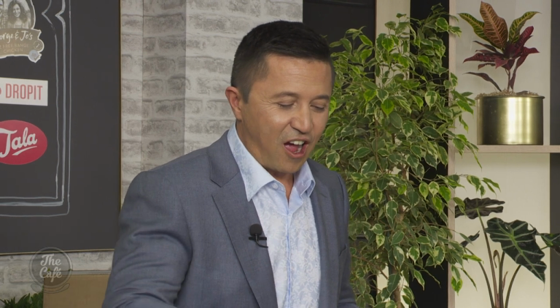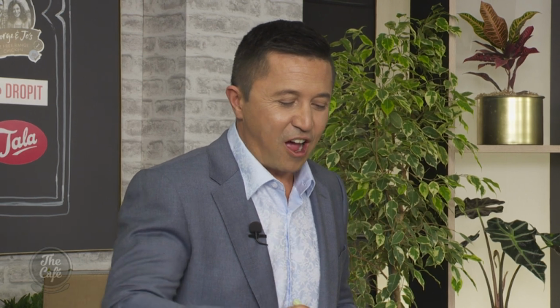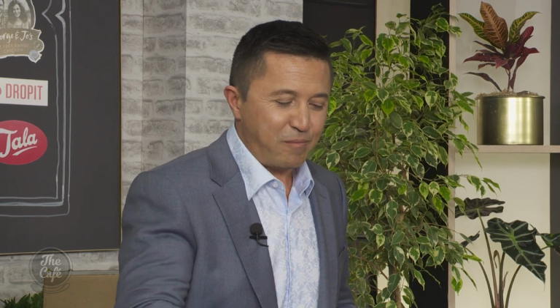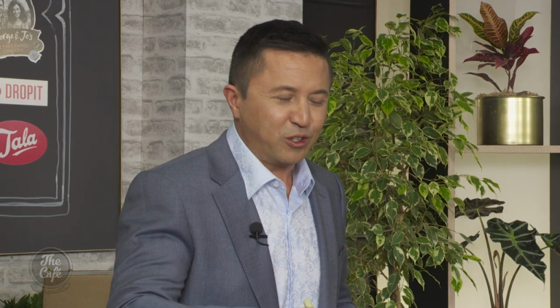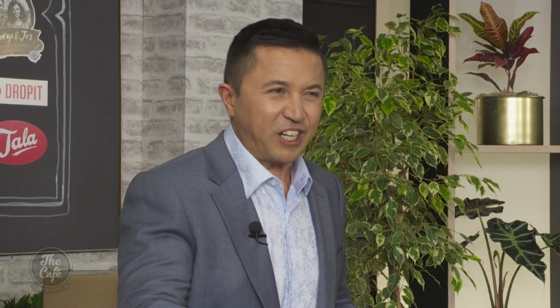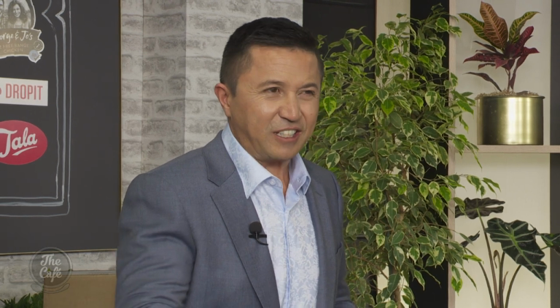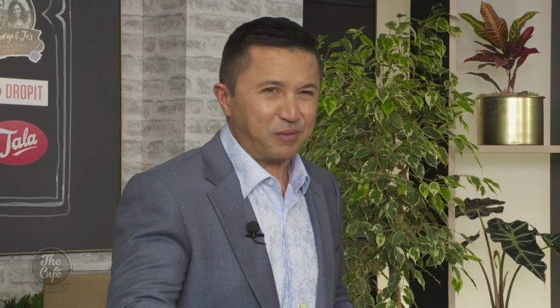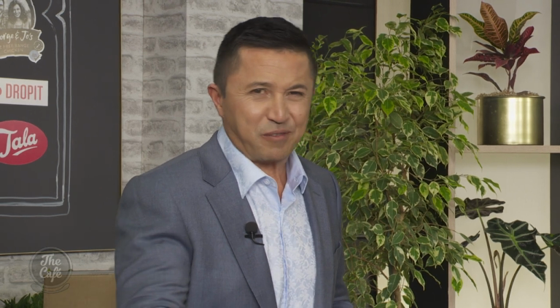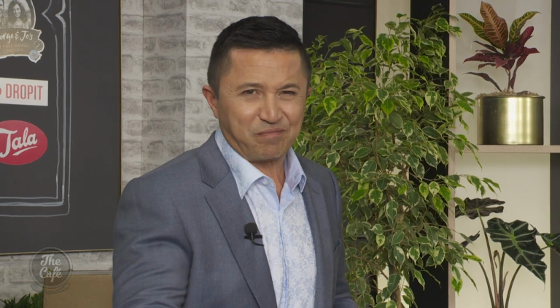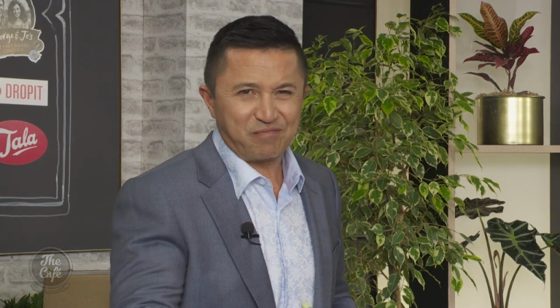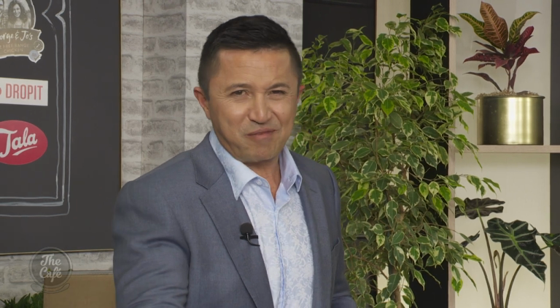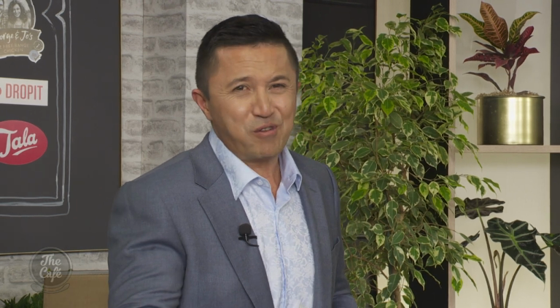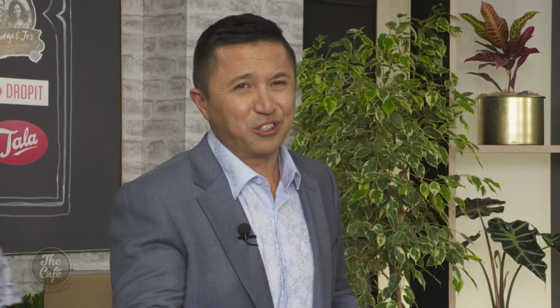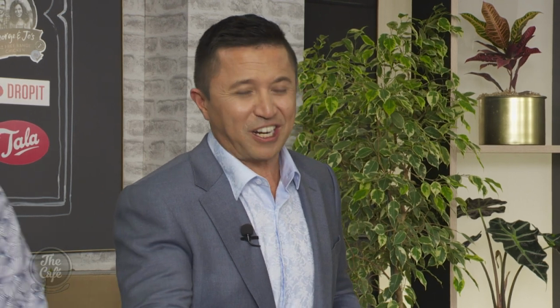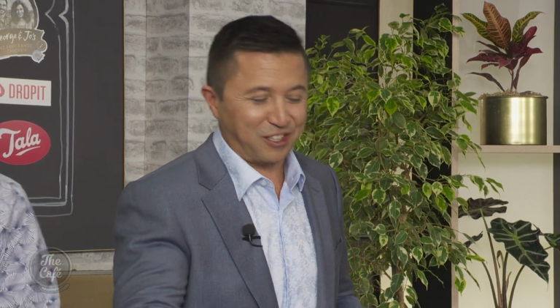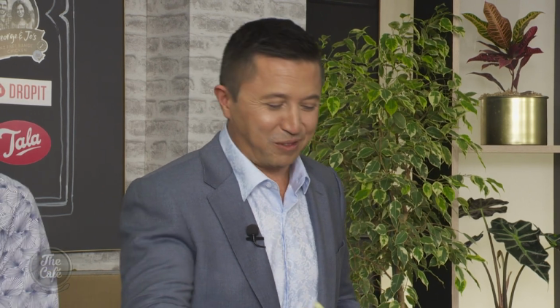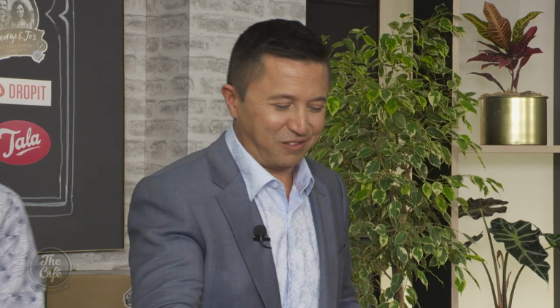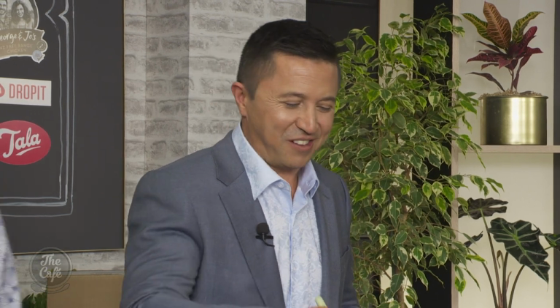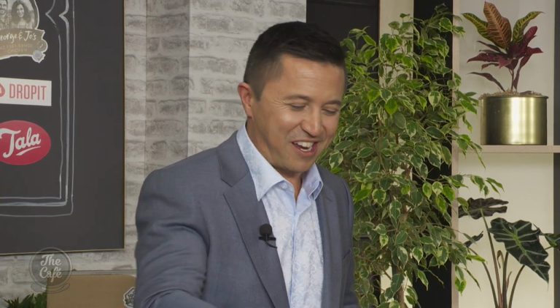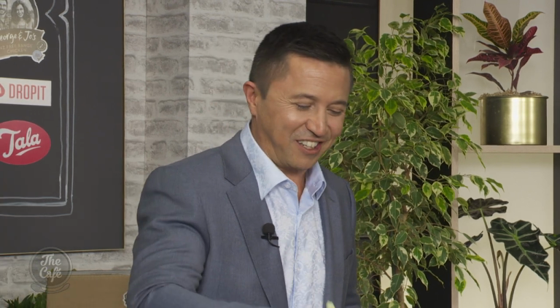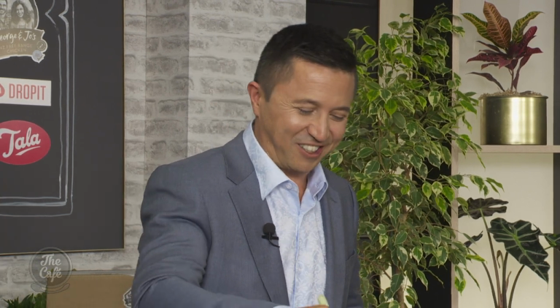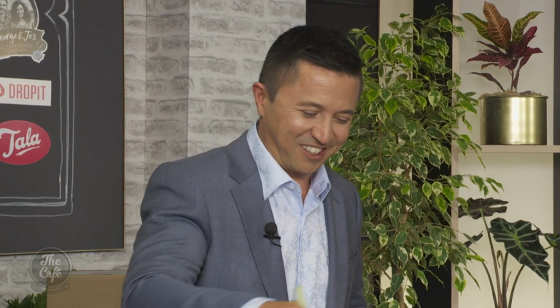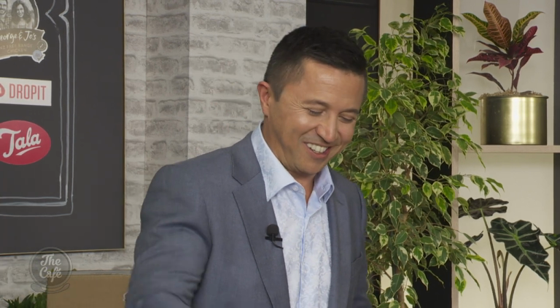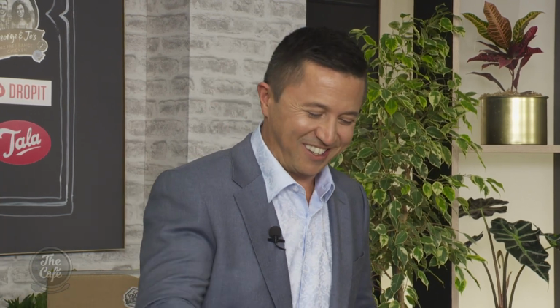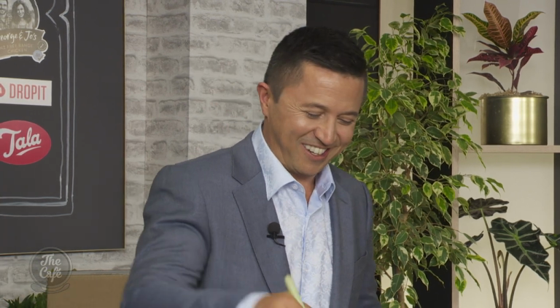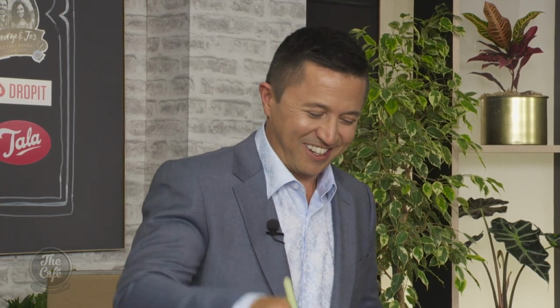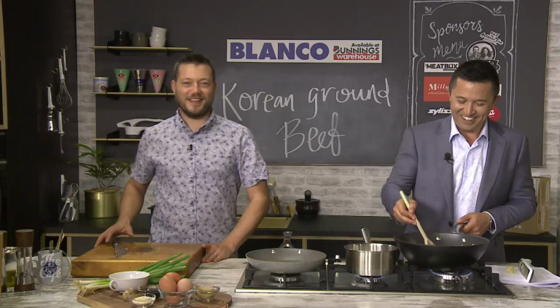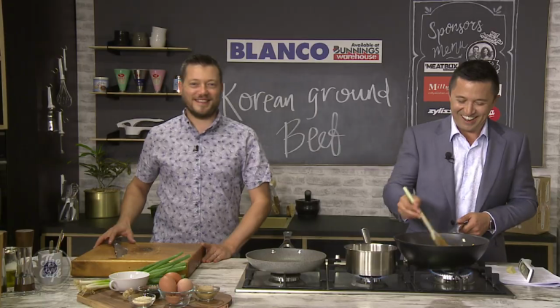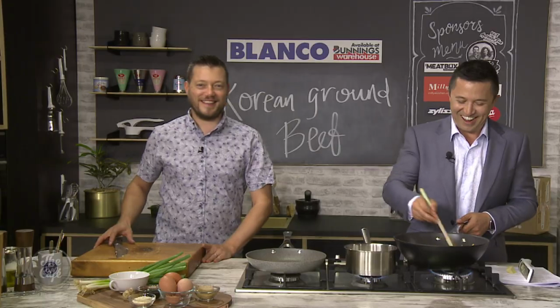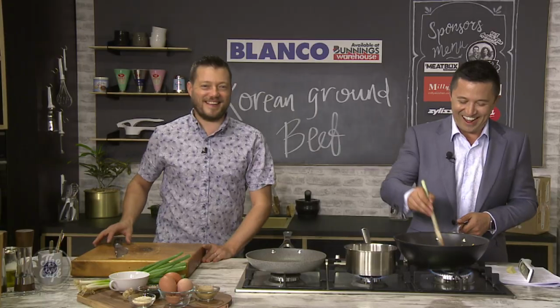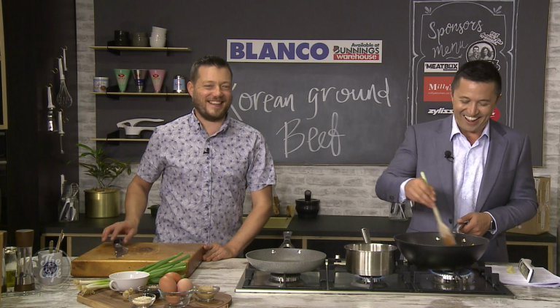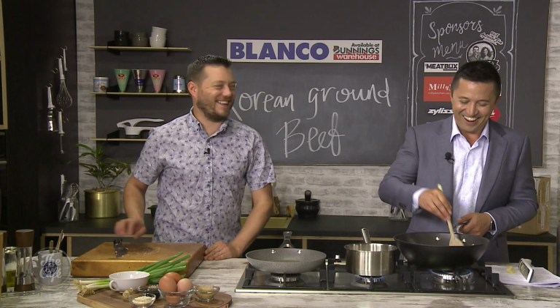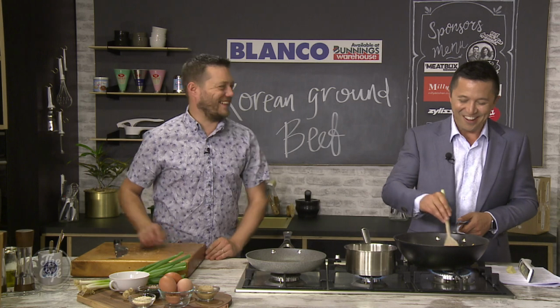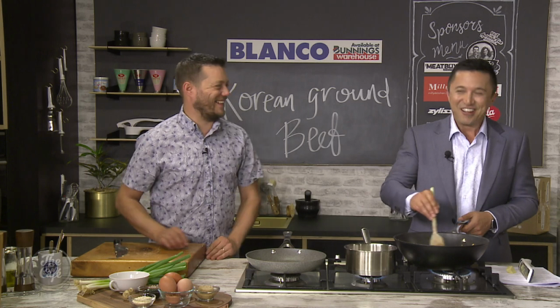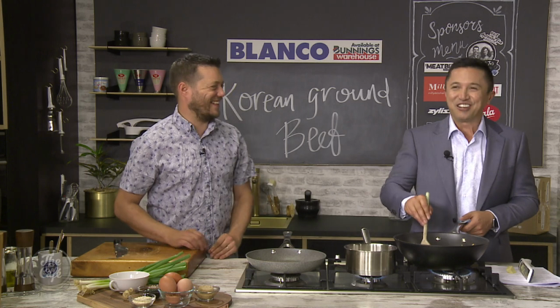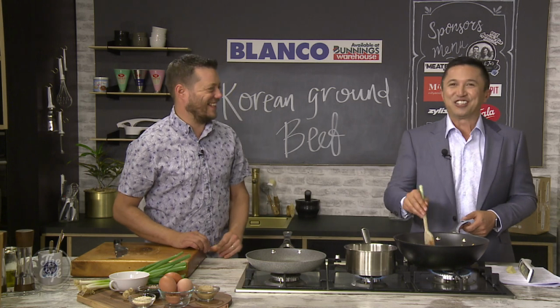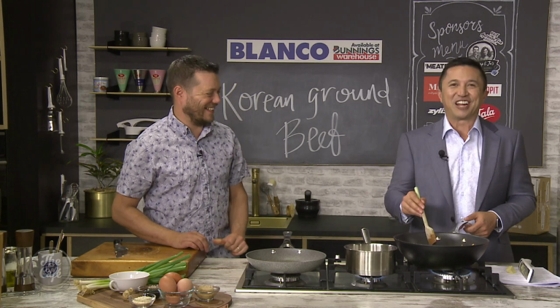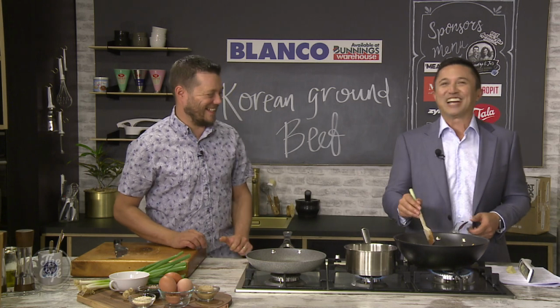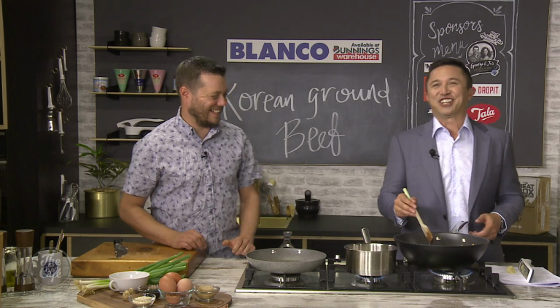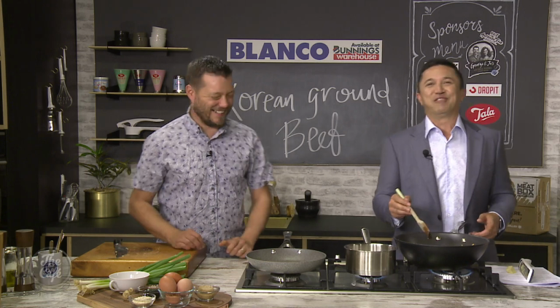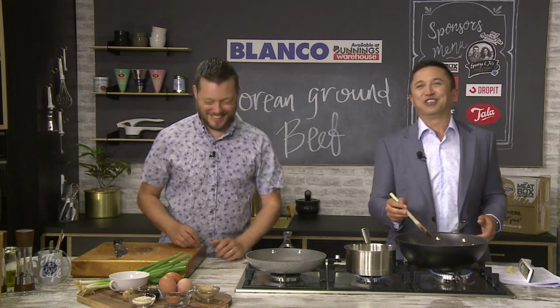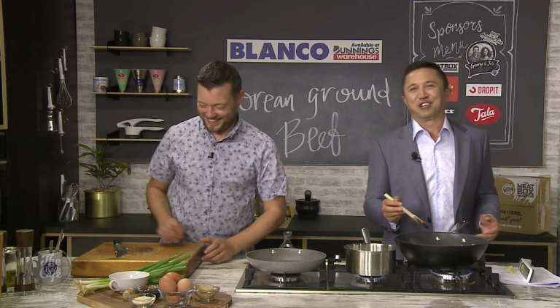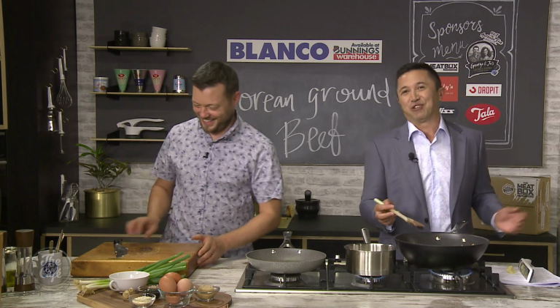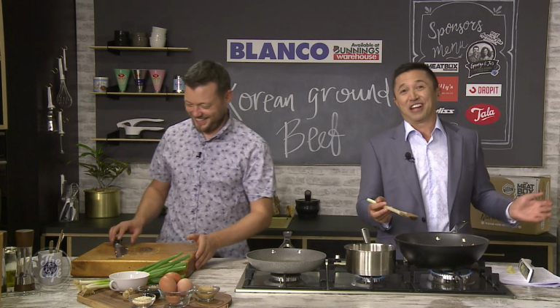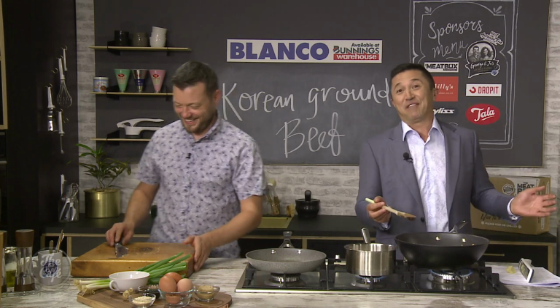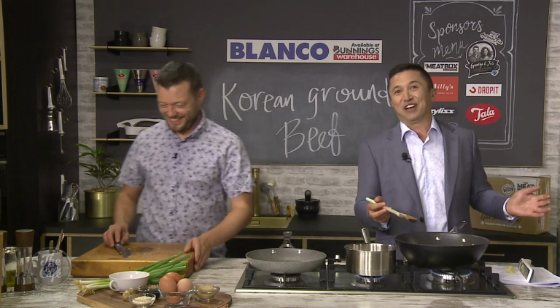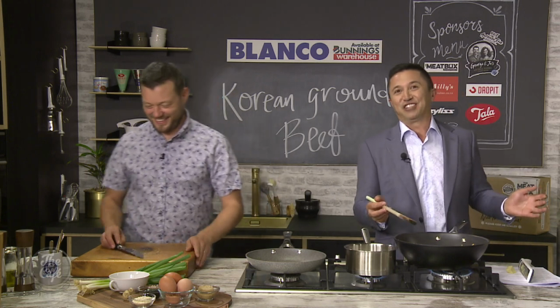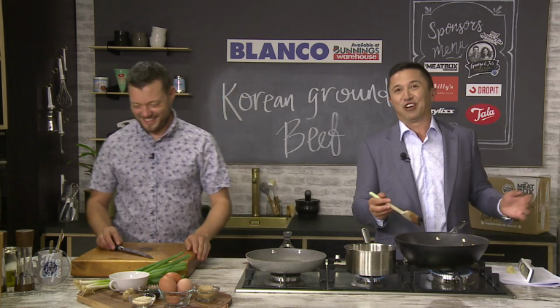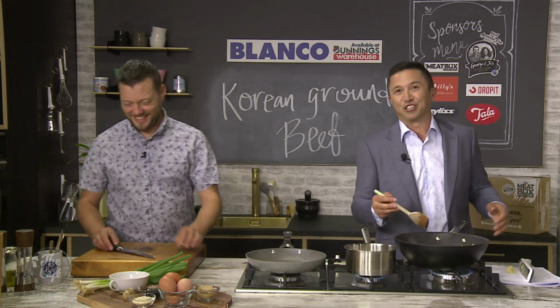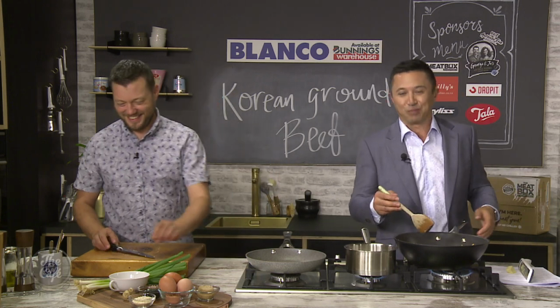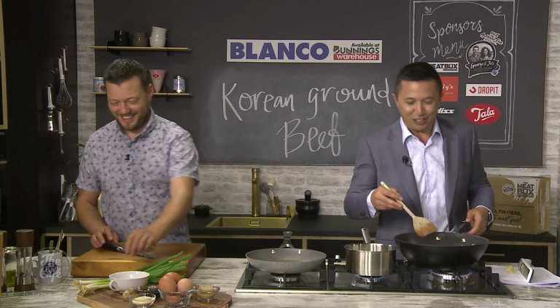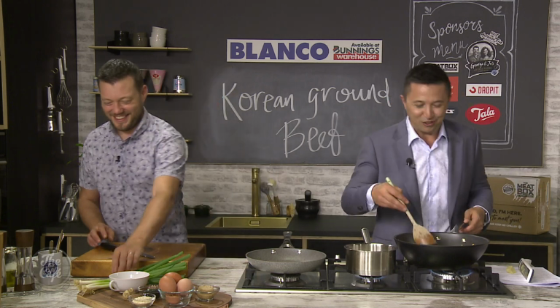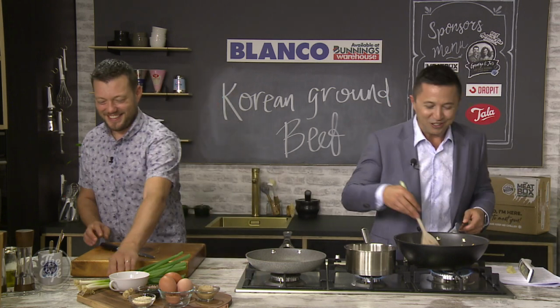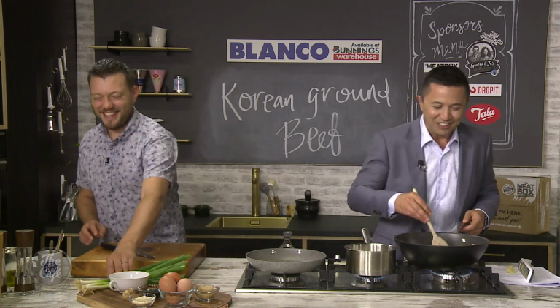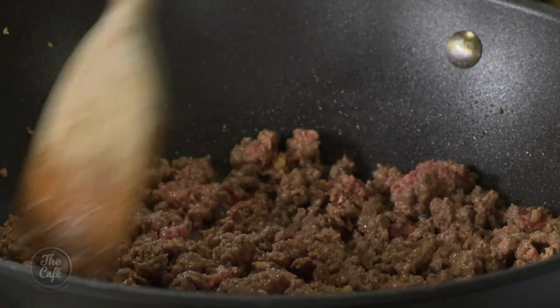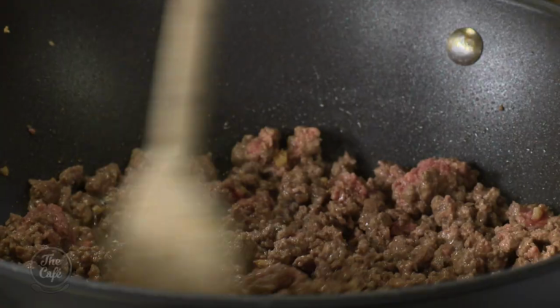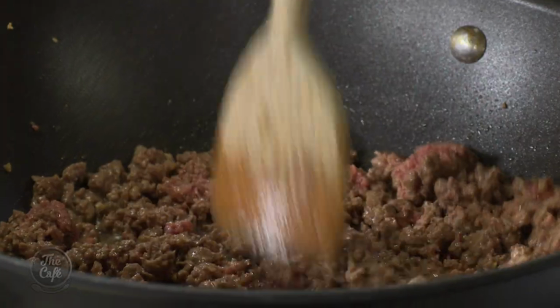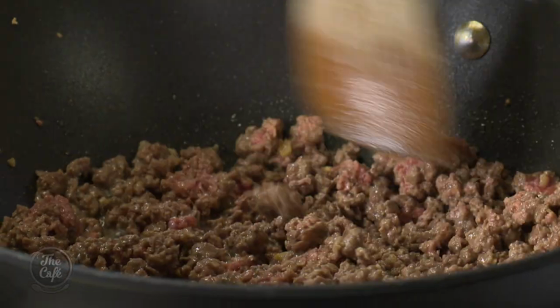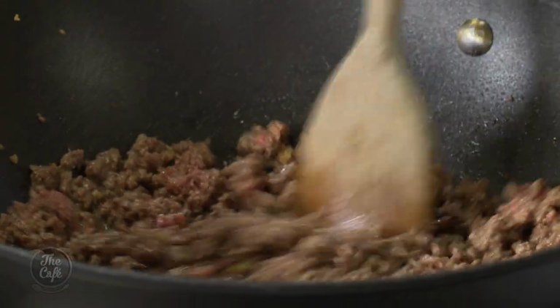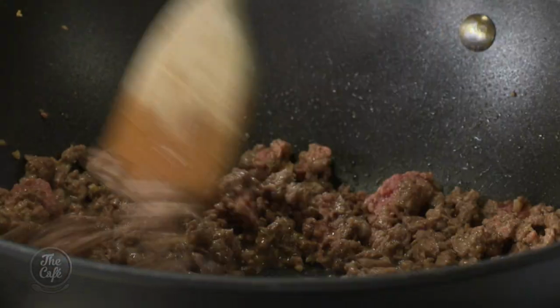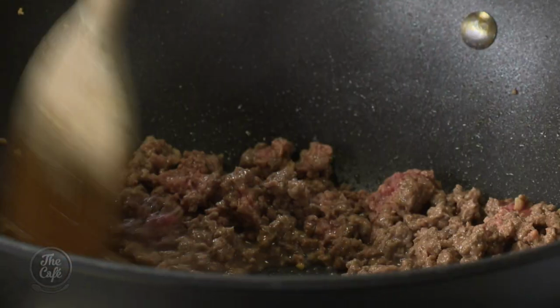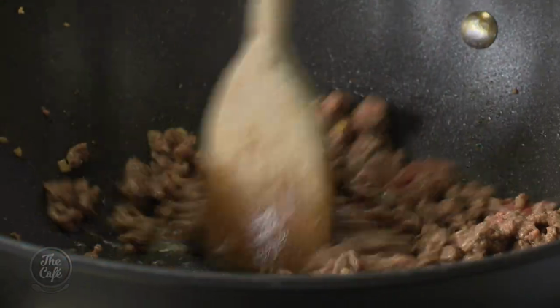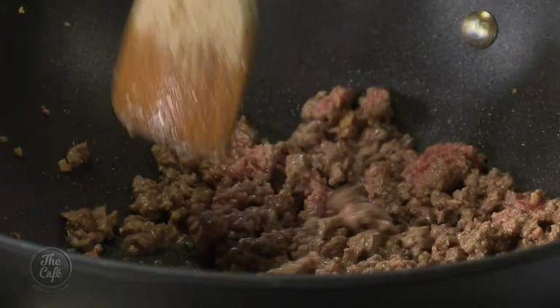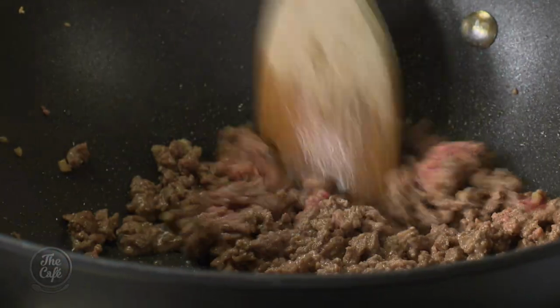I'm more jasmine. I'll use whatever is on special, to be honest.